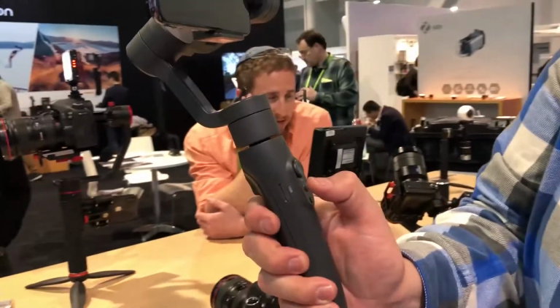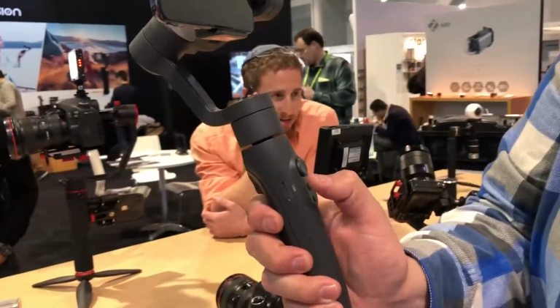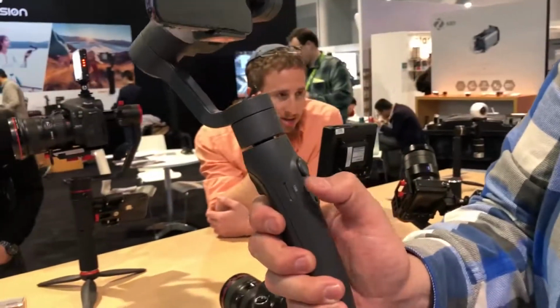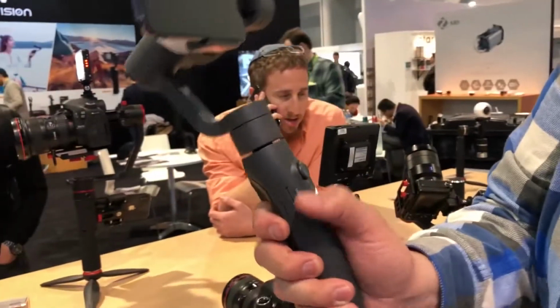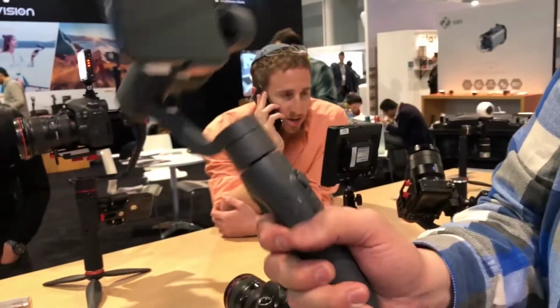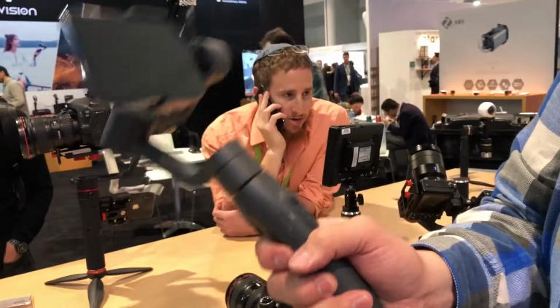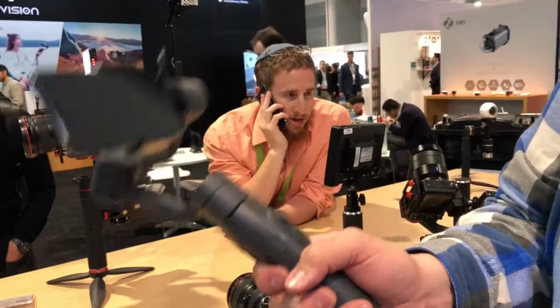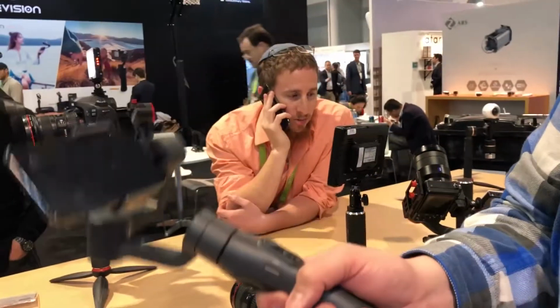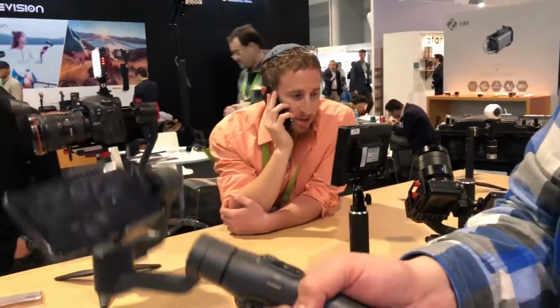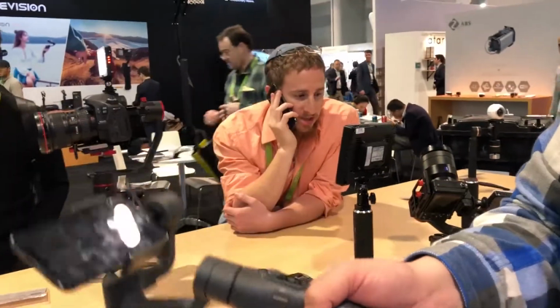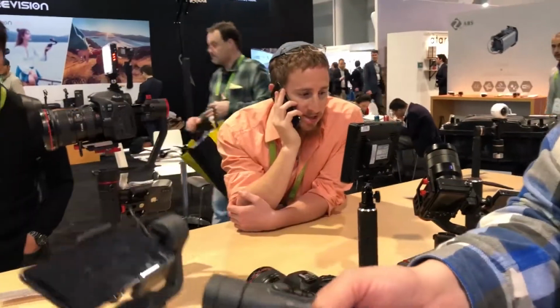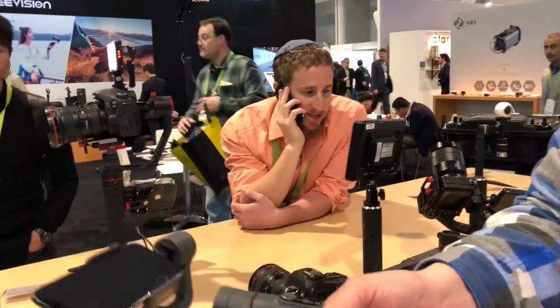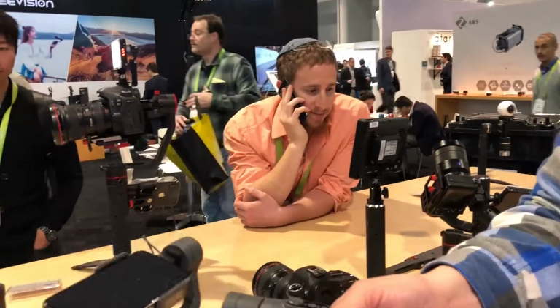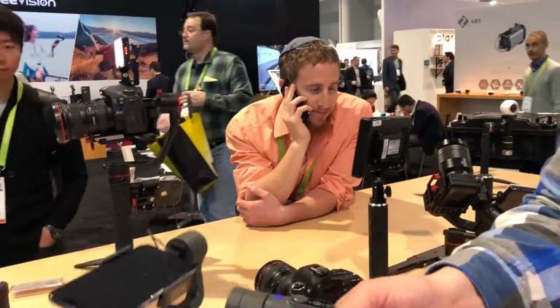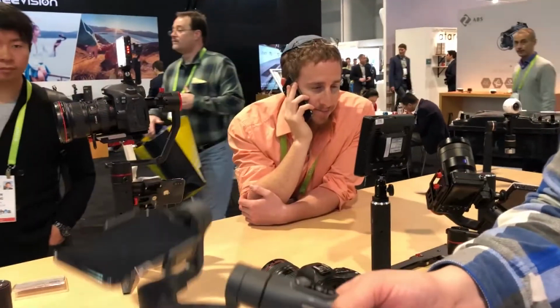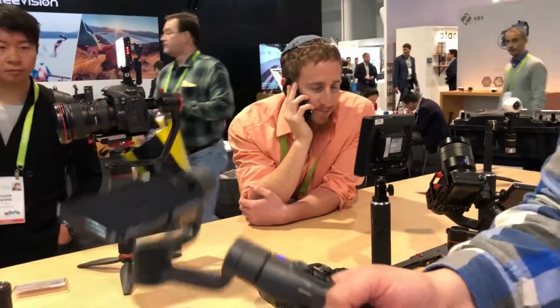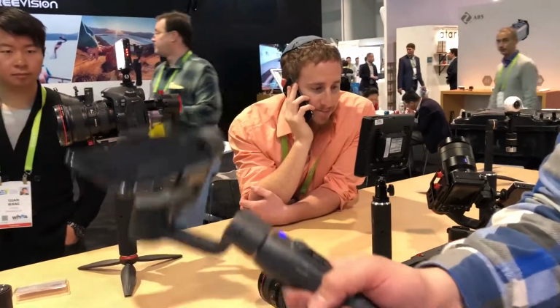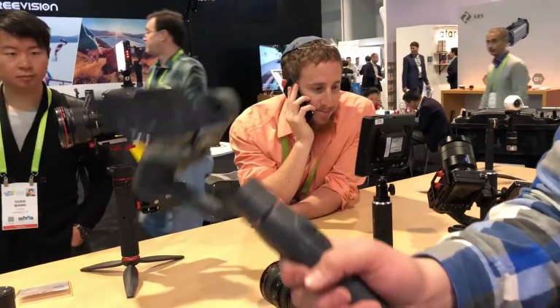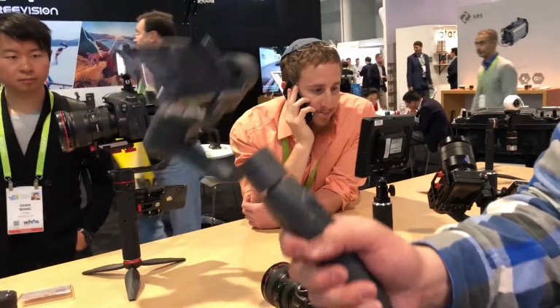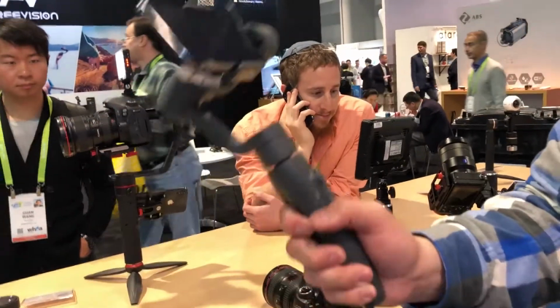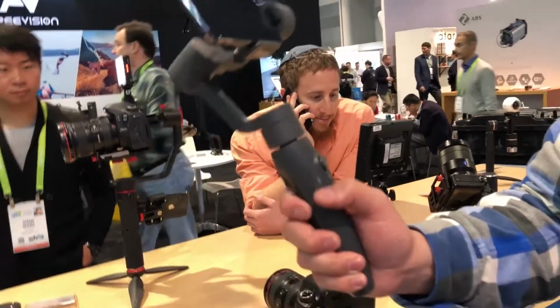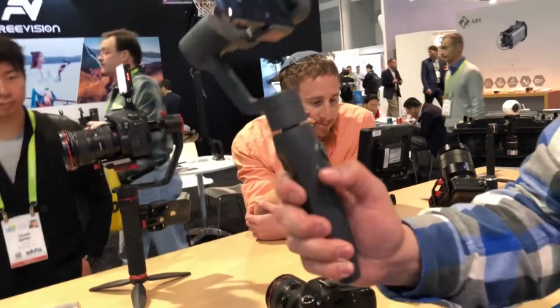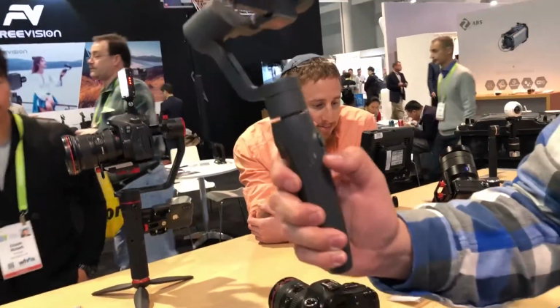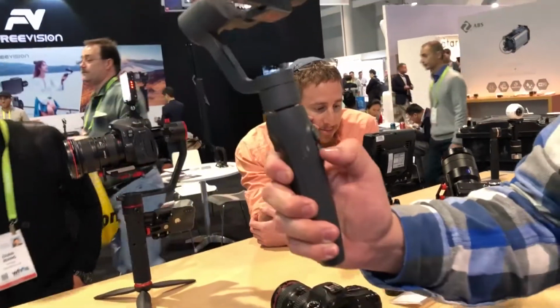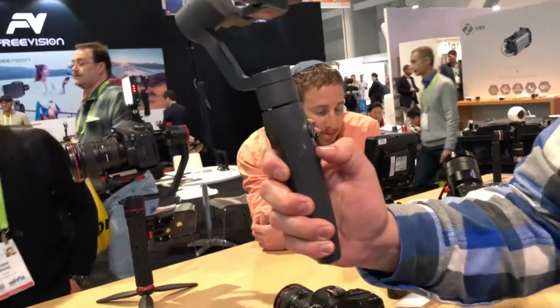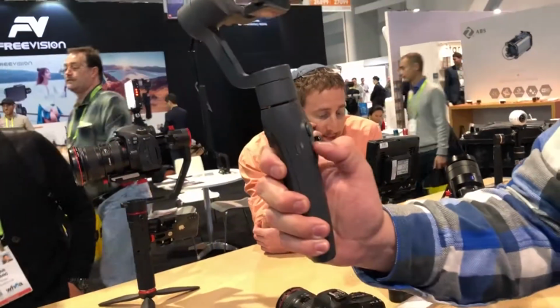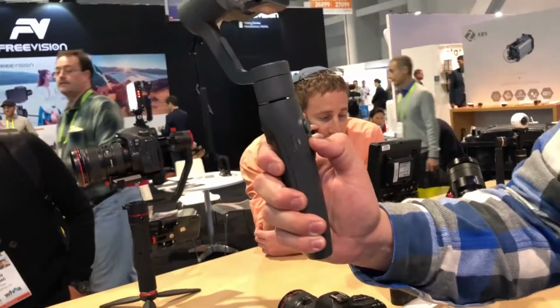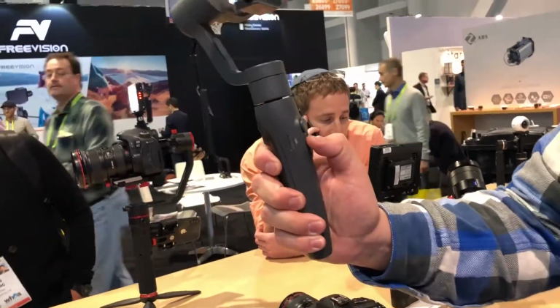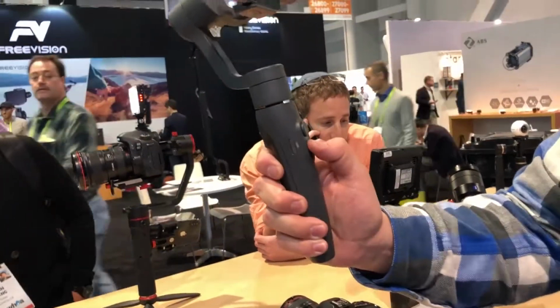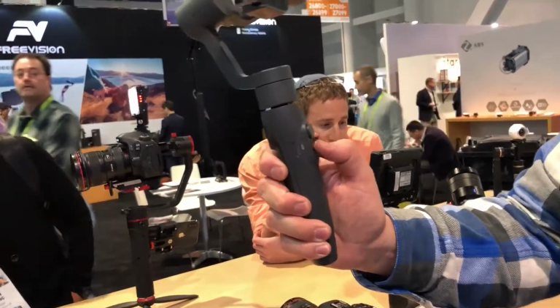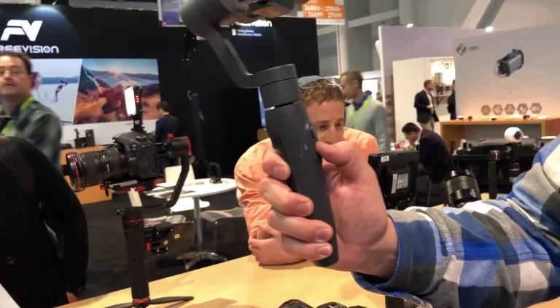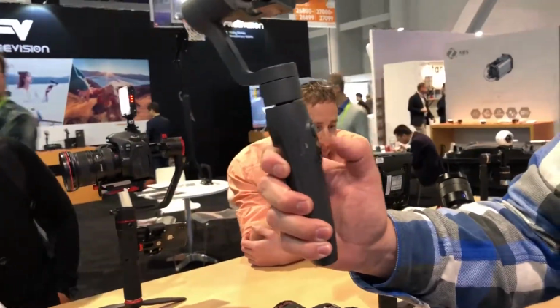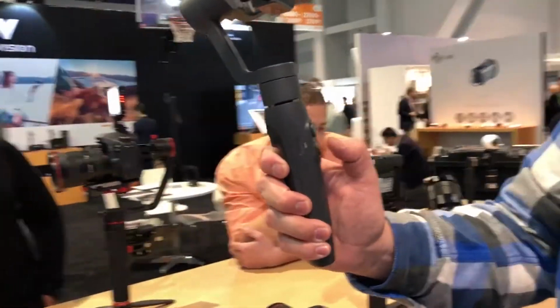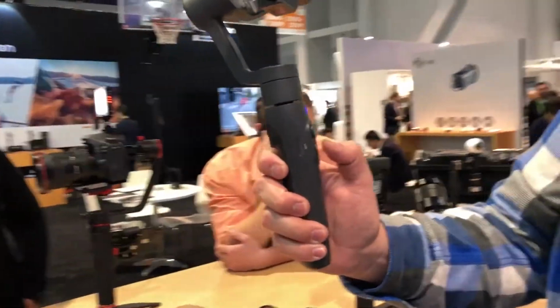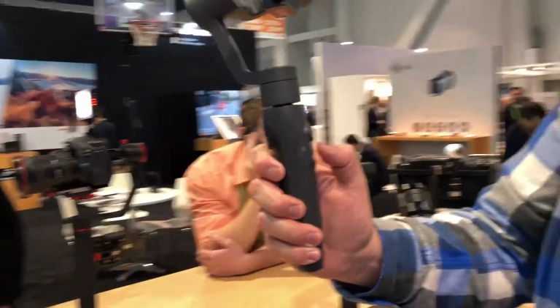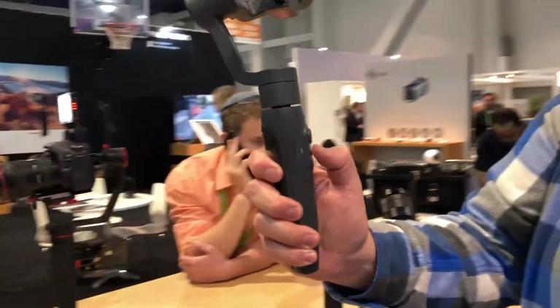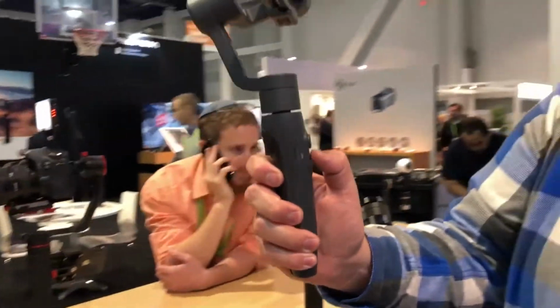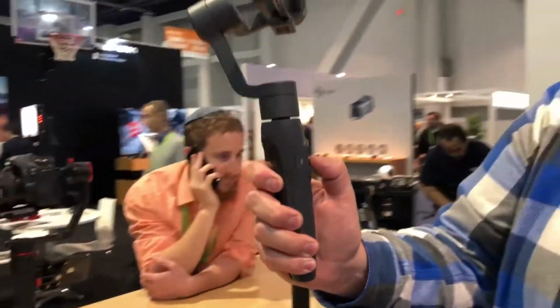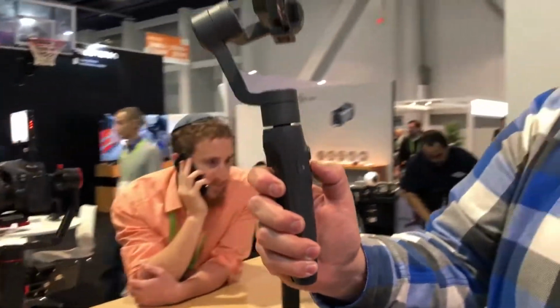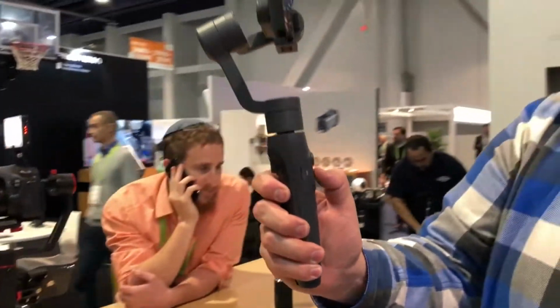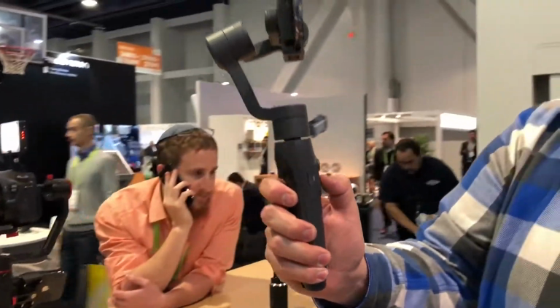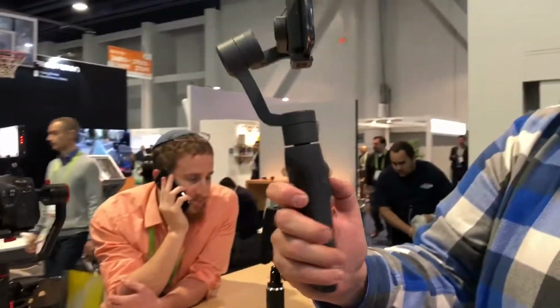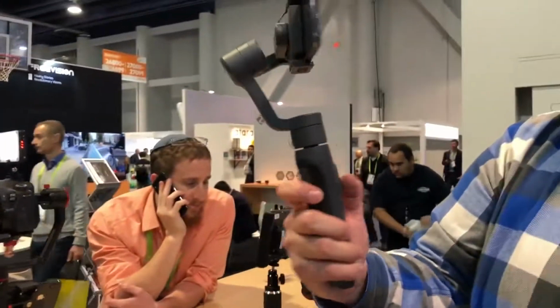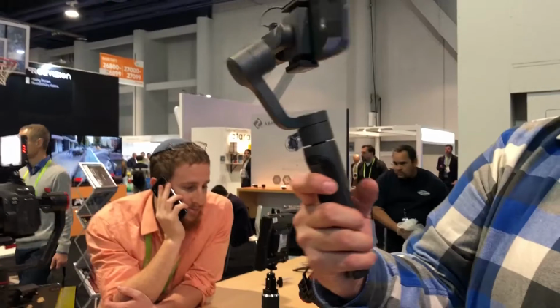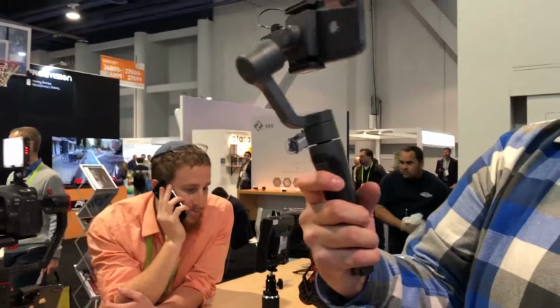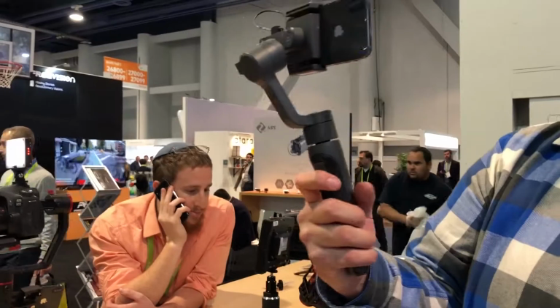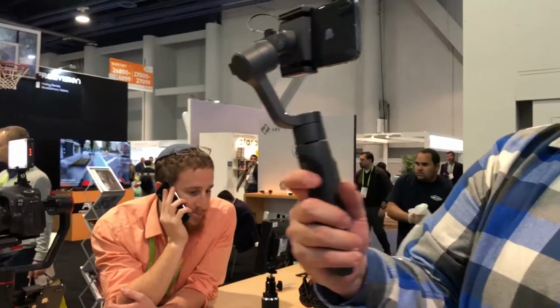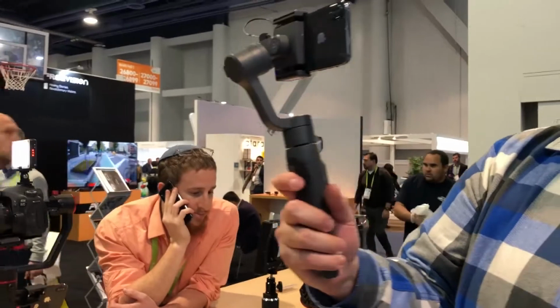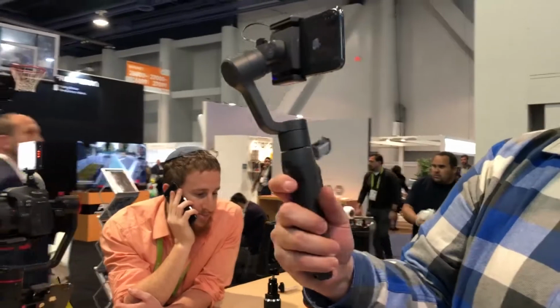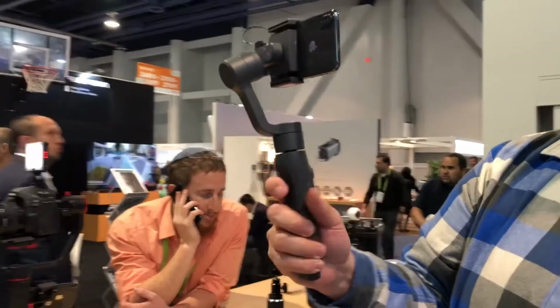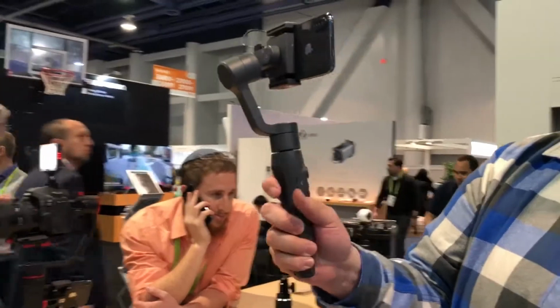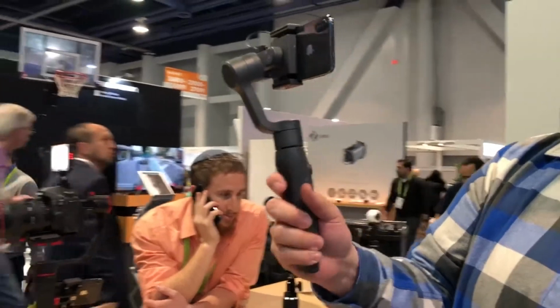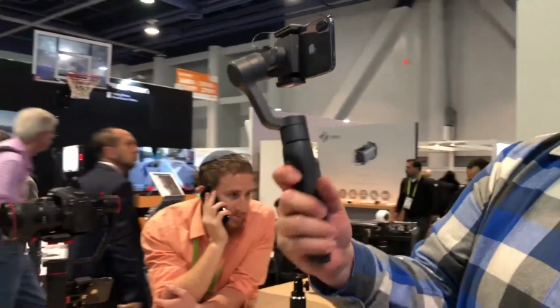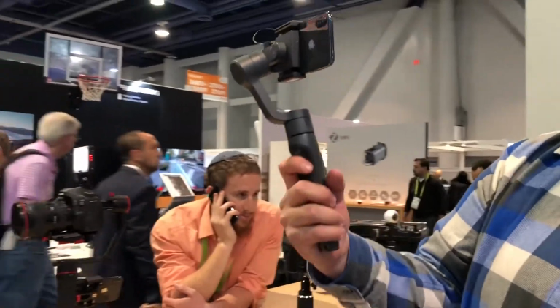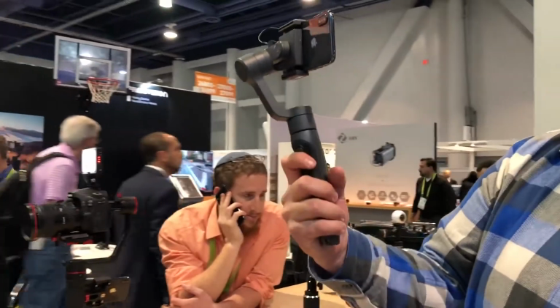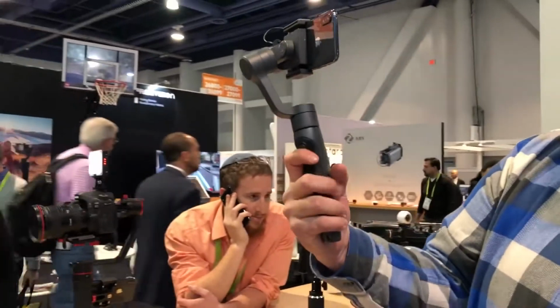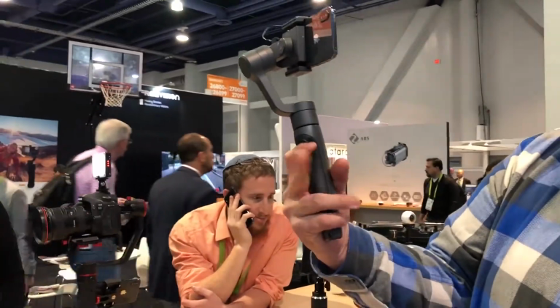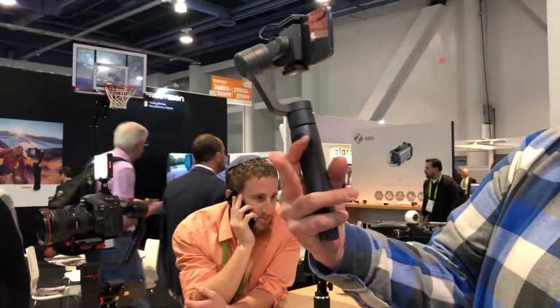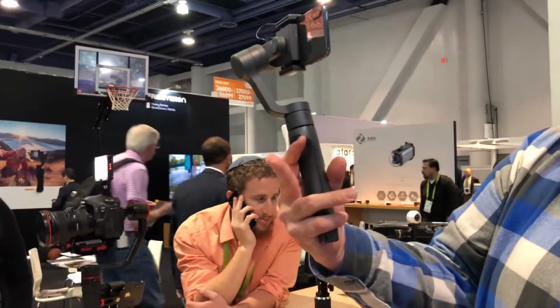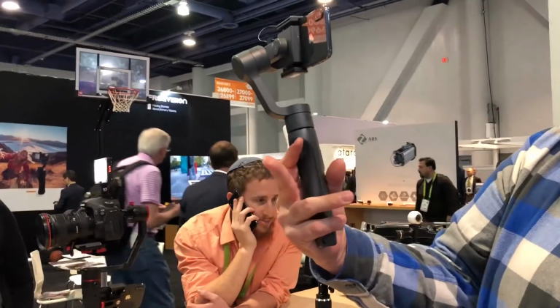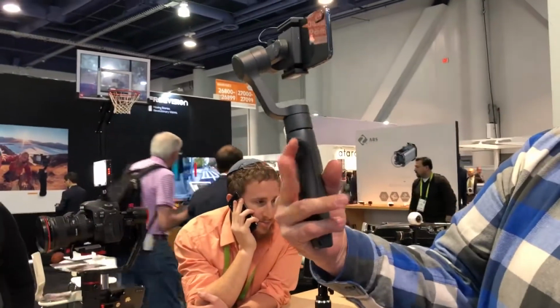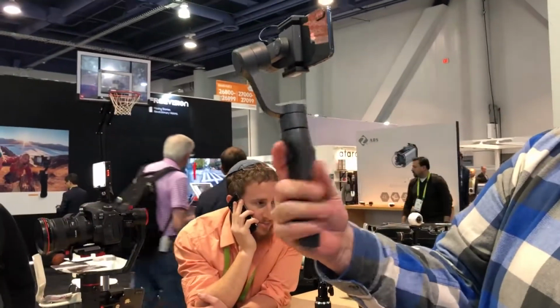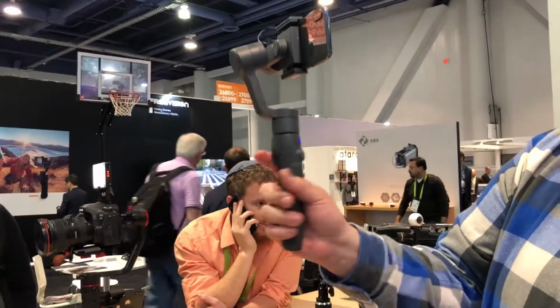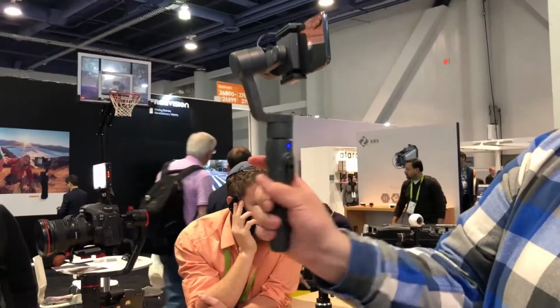So you can do pan and tilt, you can do a selfie mode, and you can do lock with this.